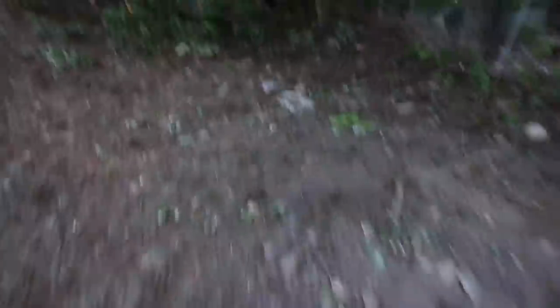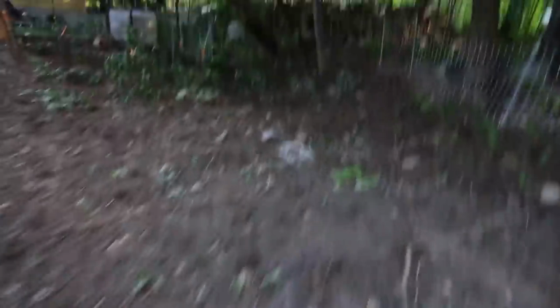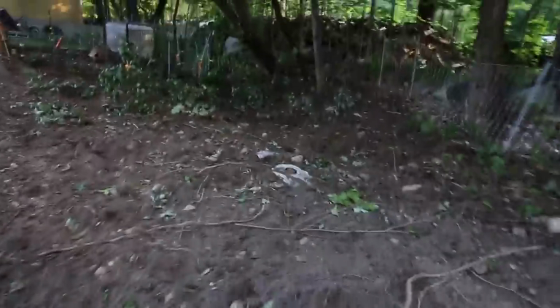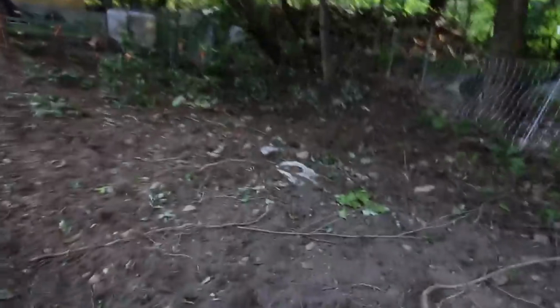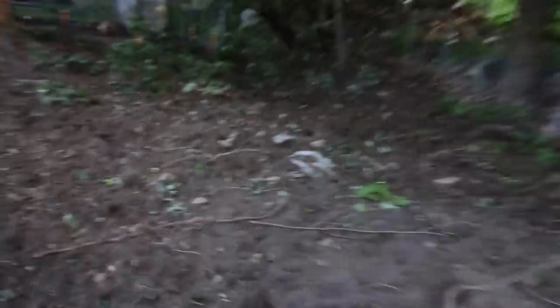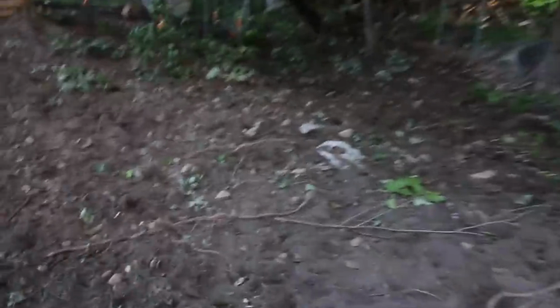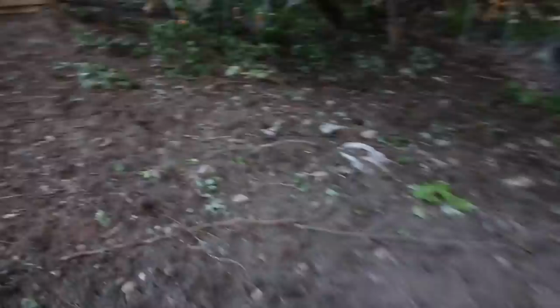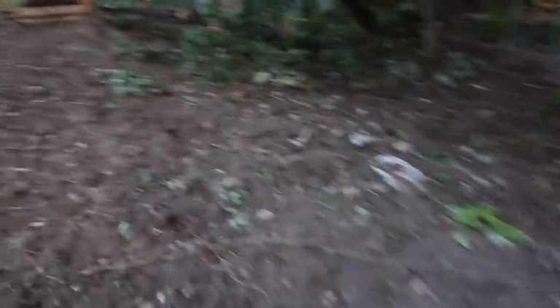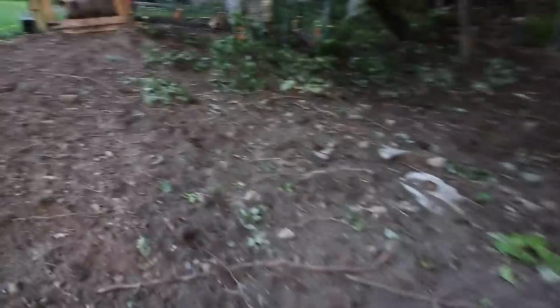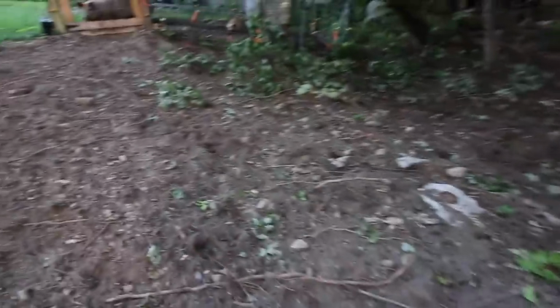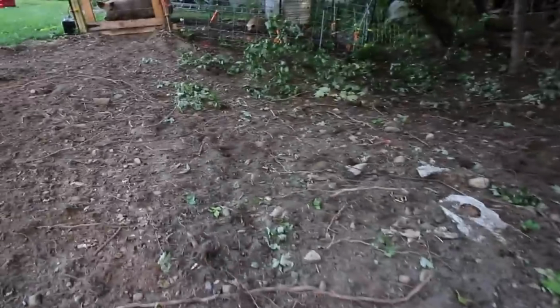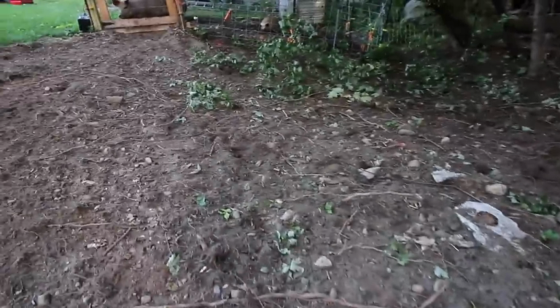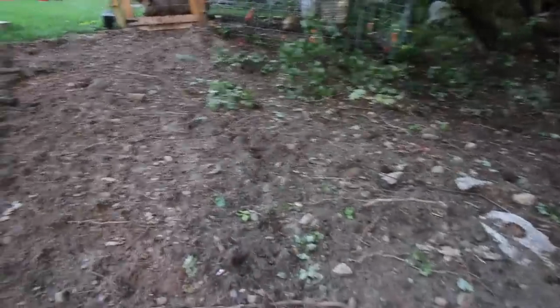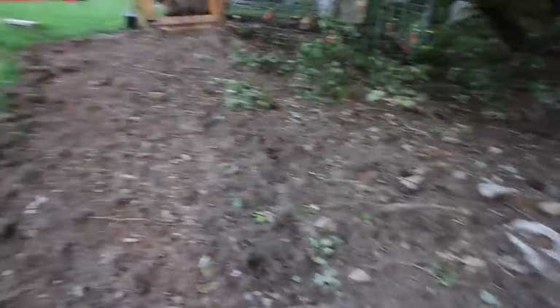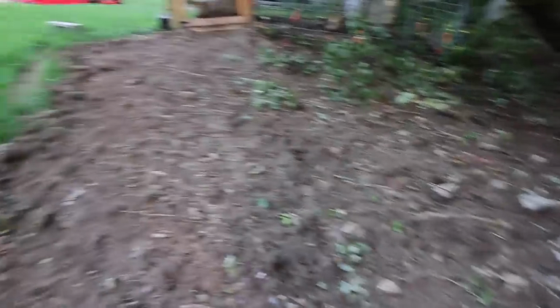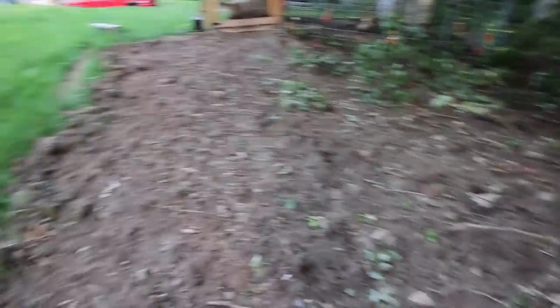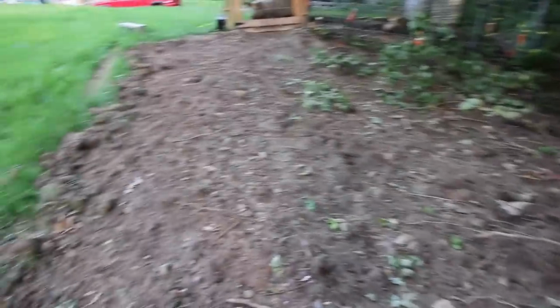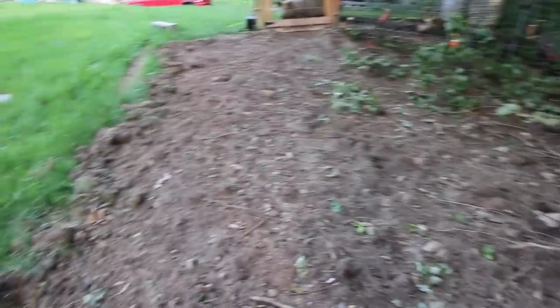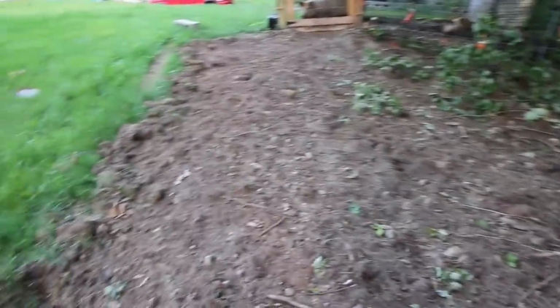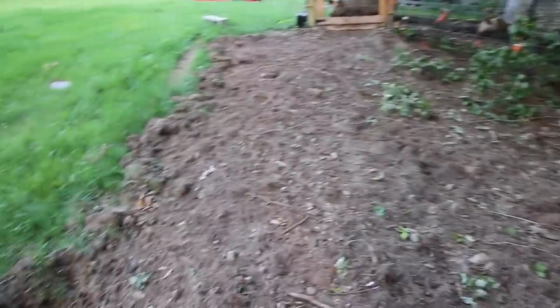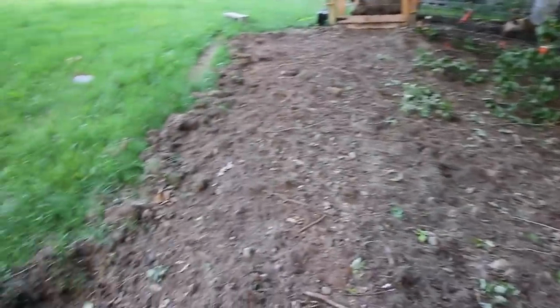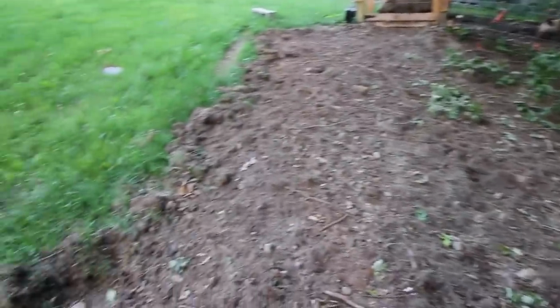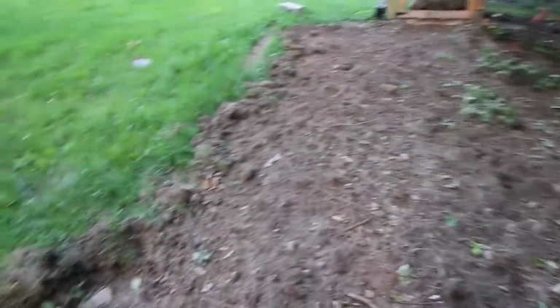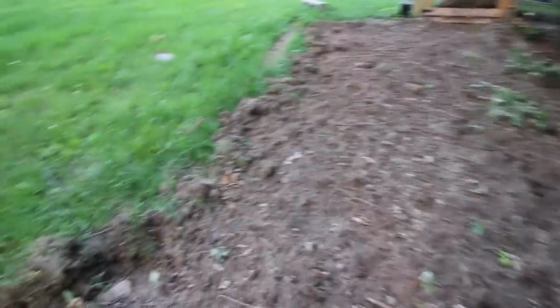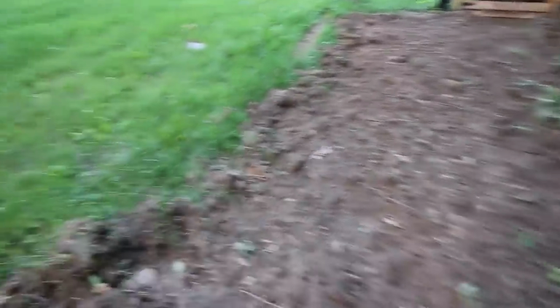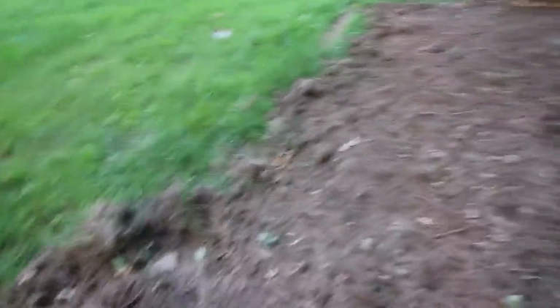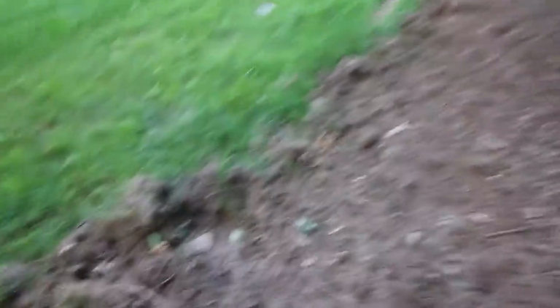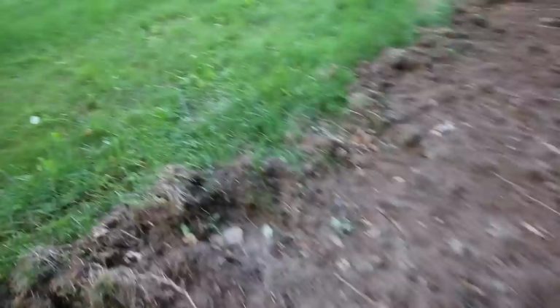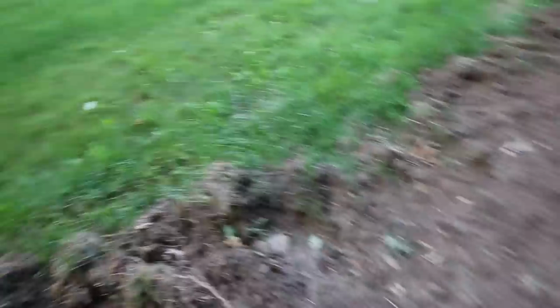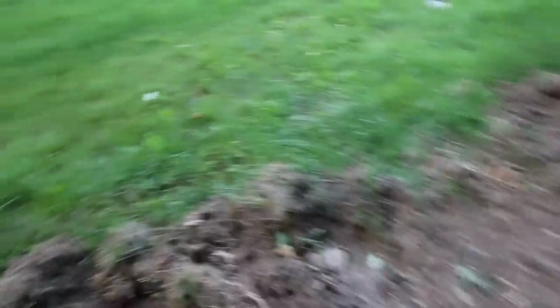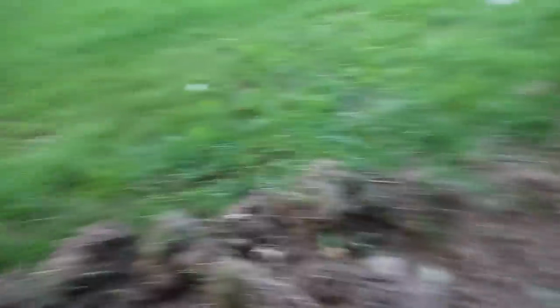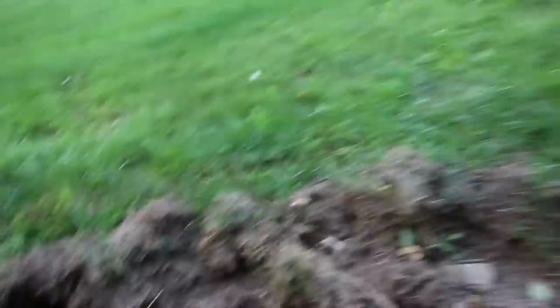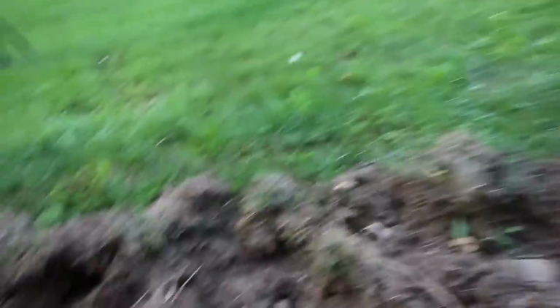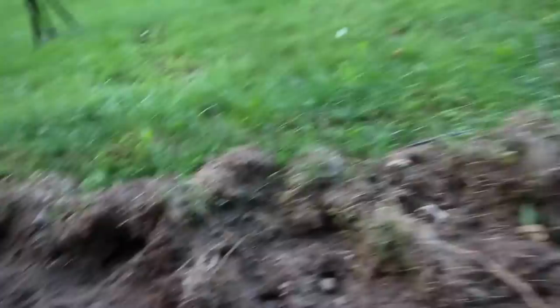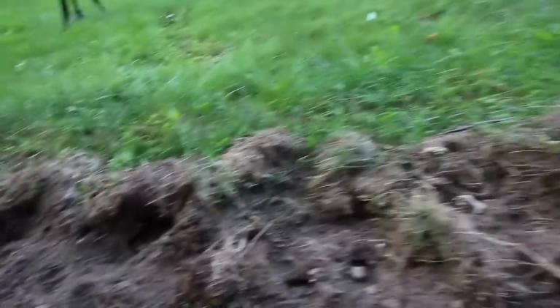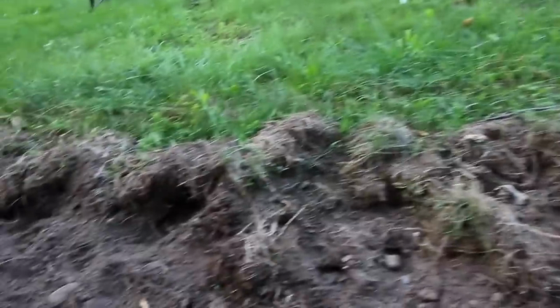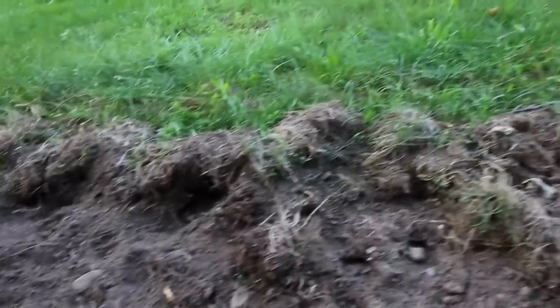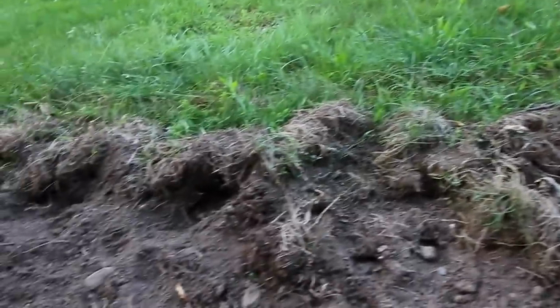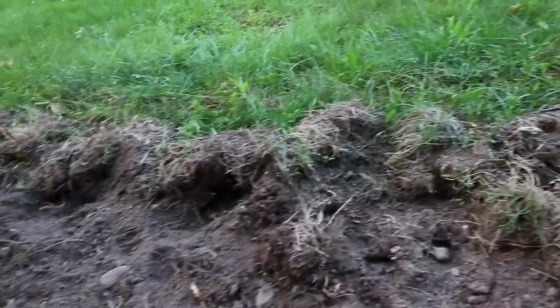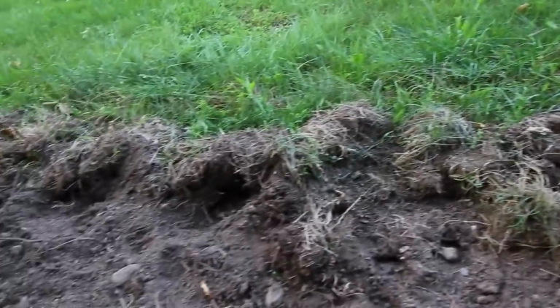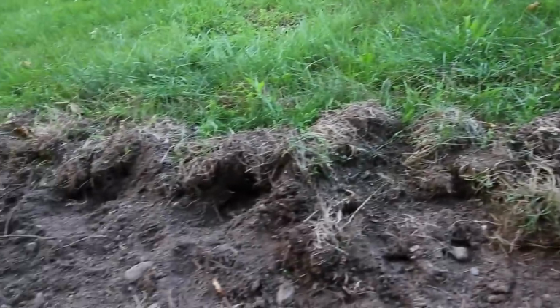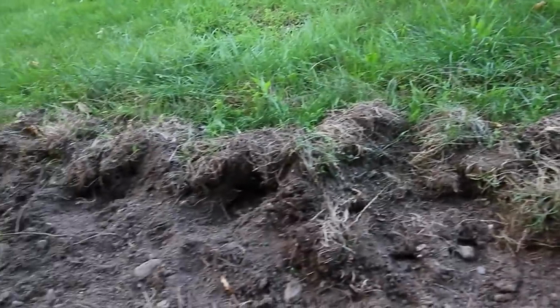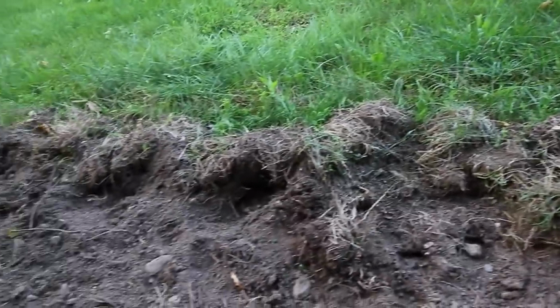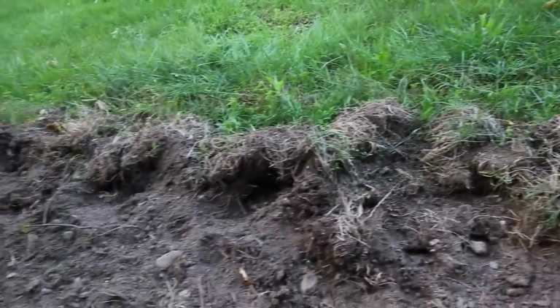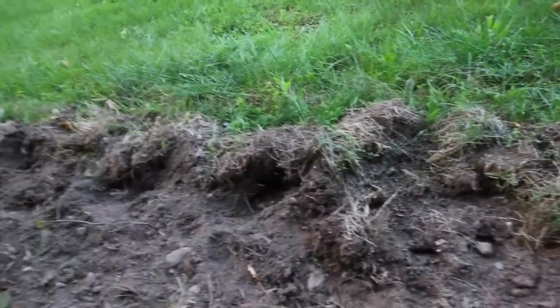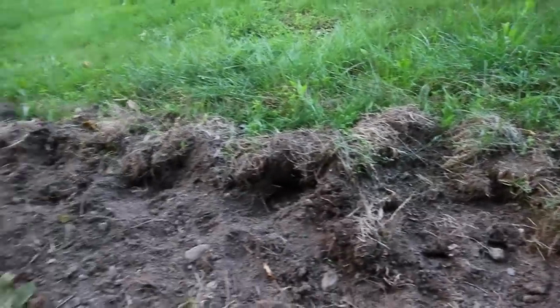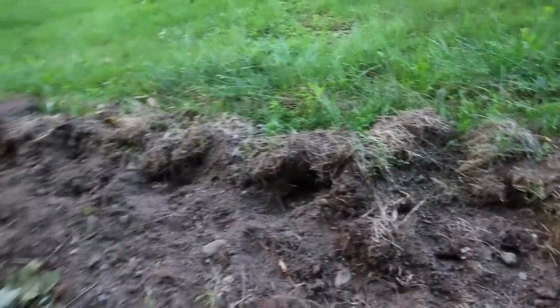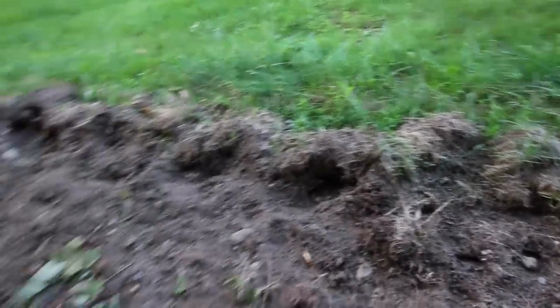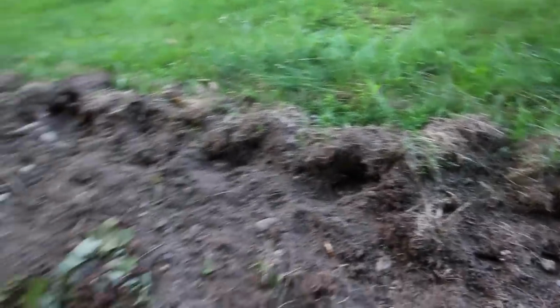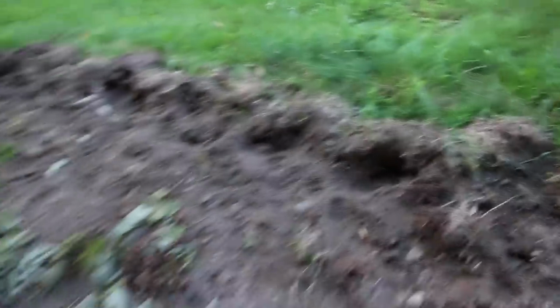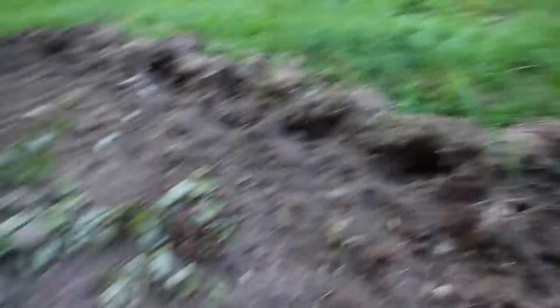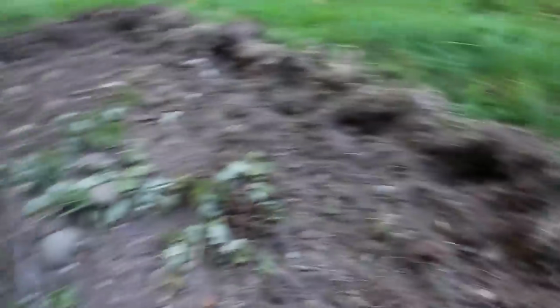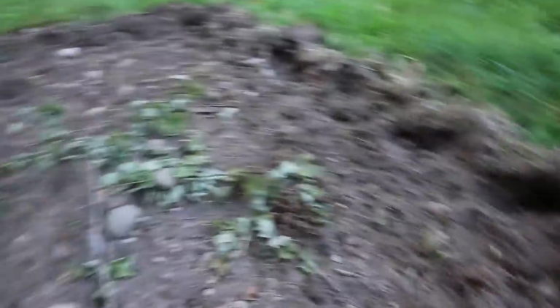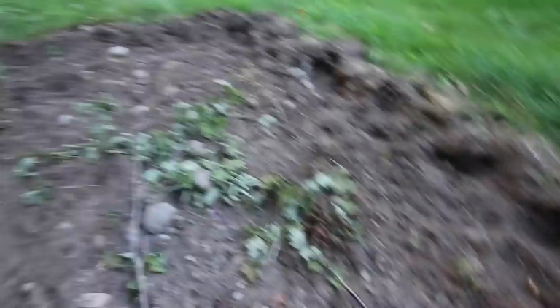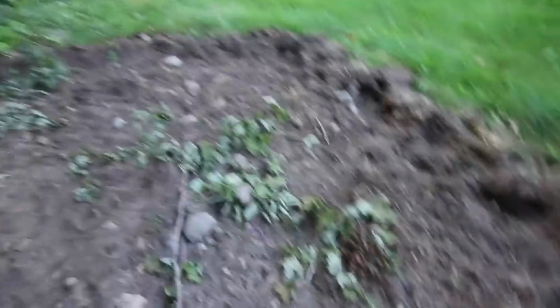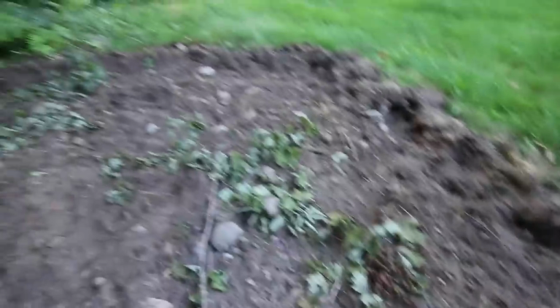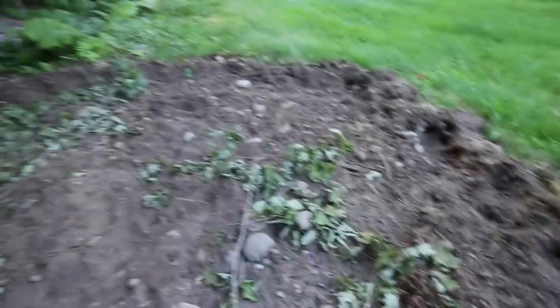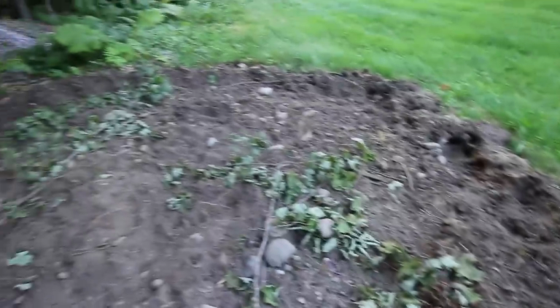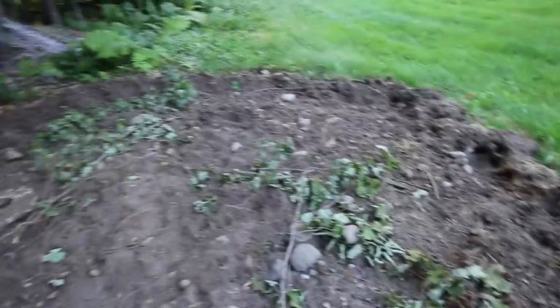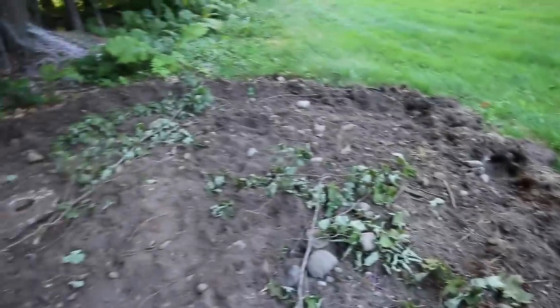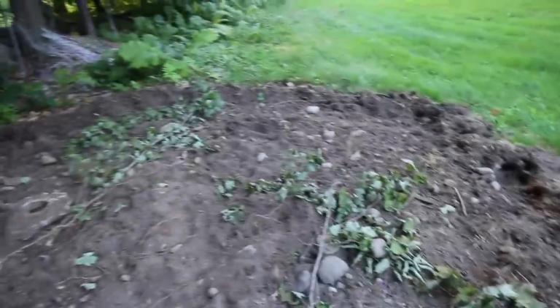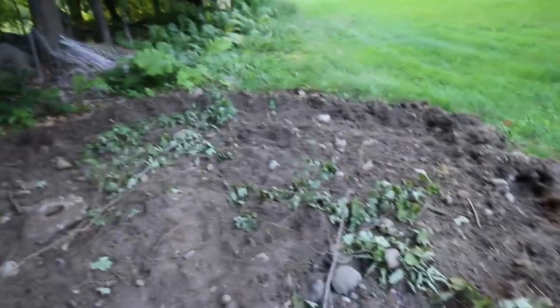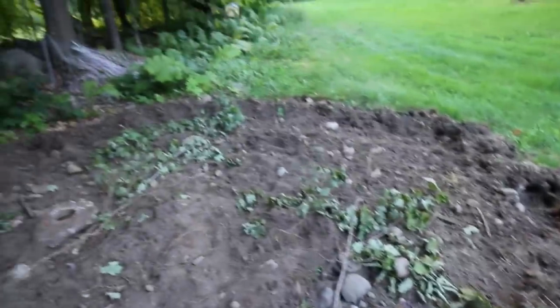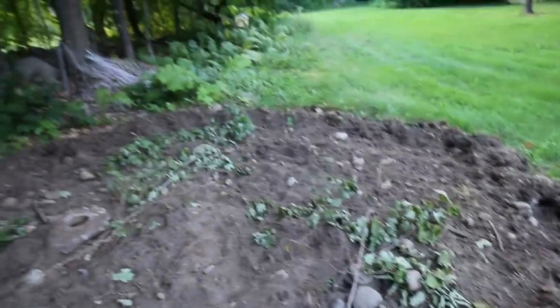You can see the area they've just worked. Did a pretty good job rooting that up, cleaning it out.